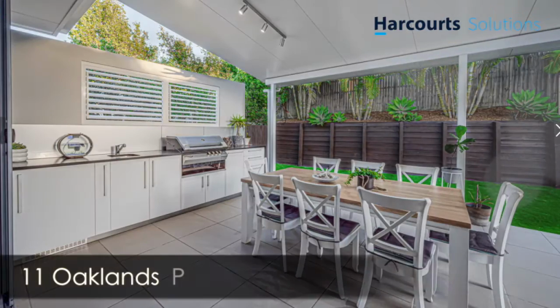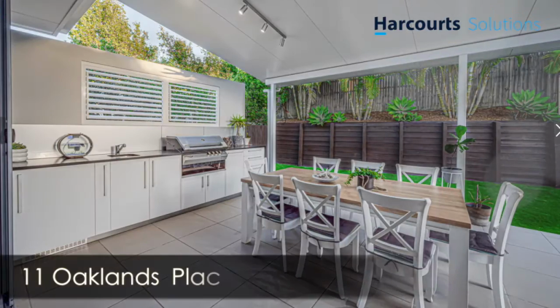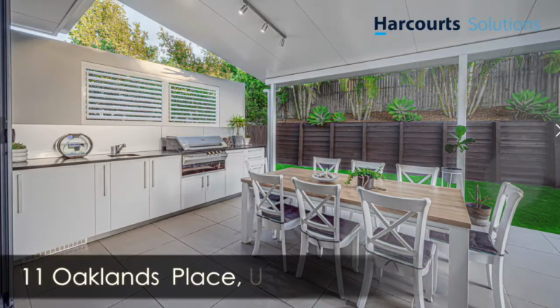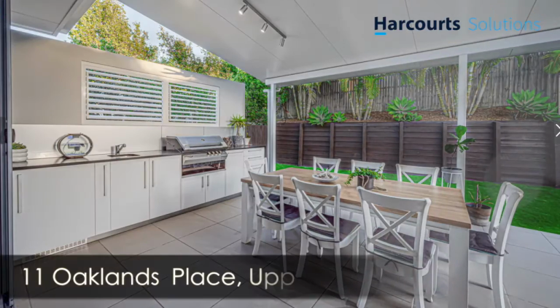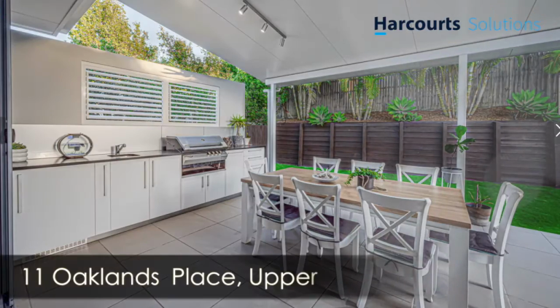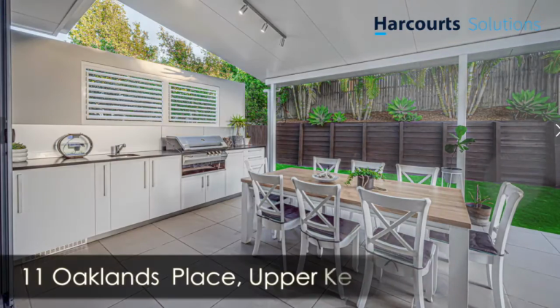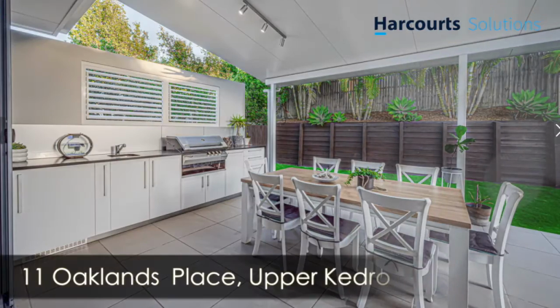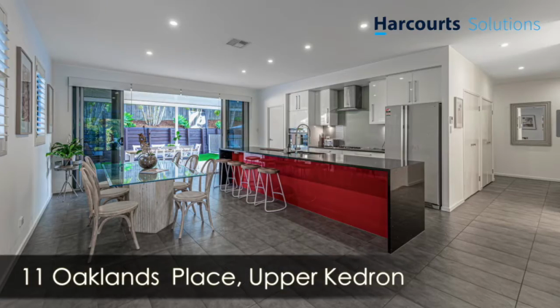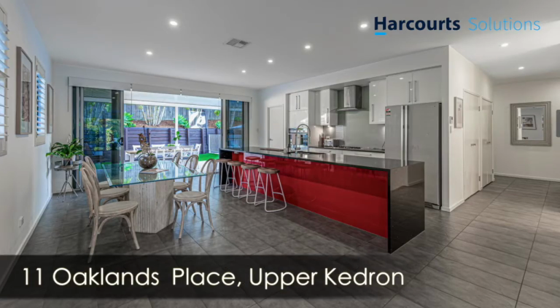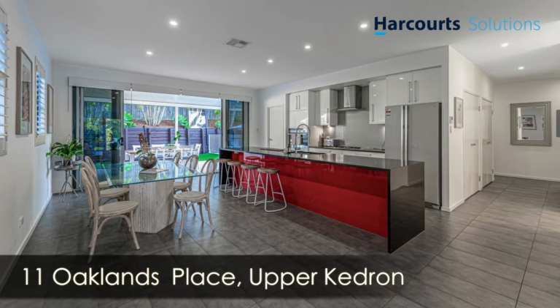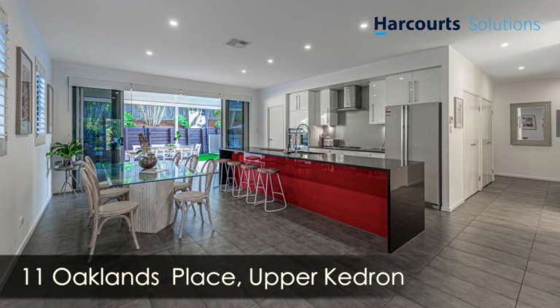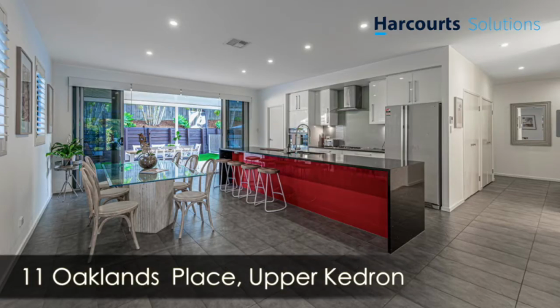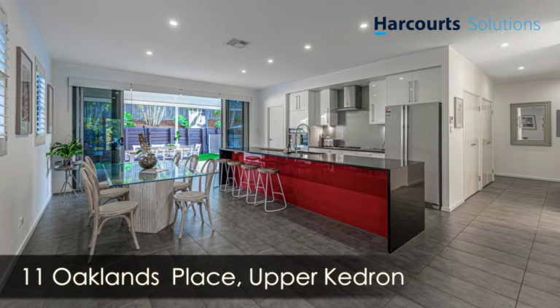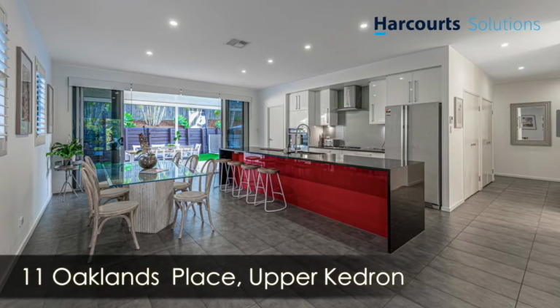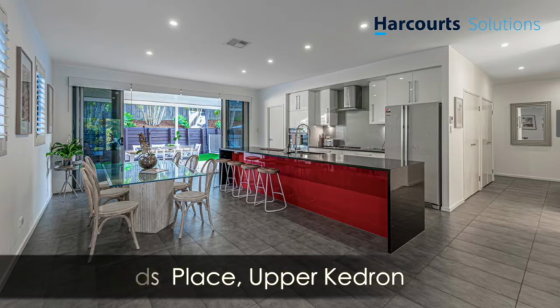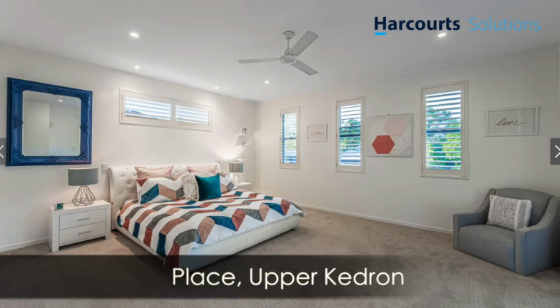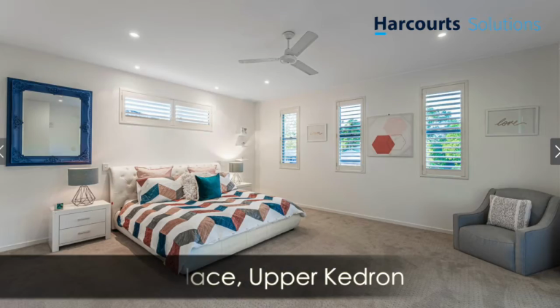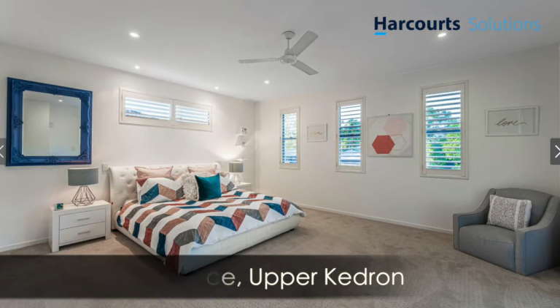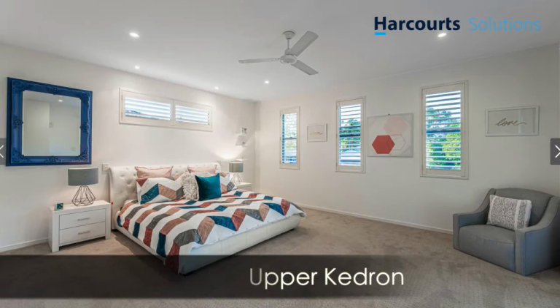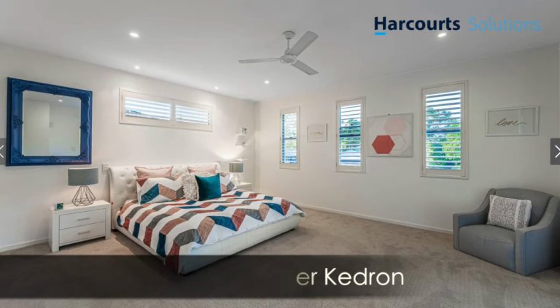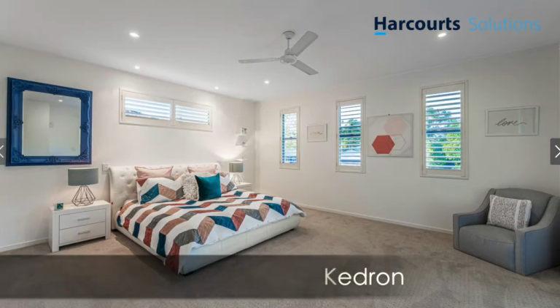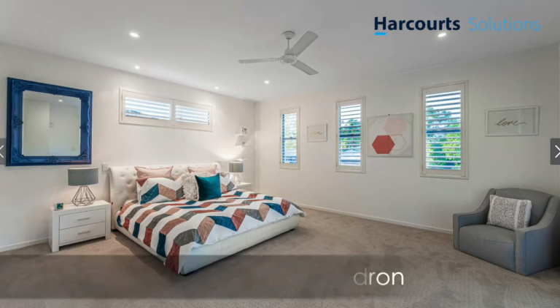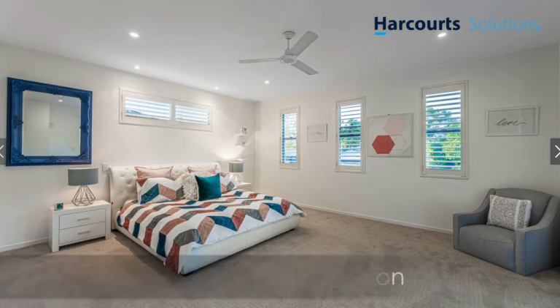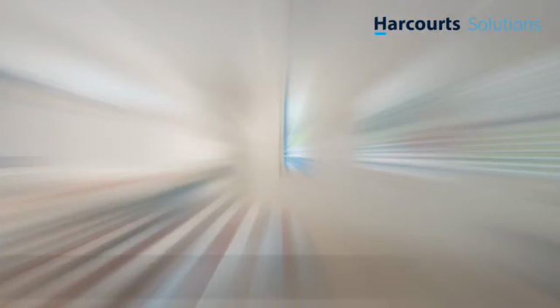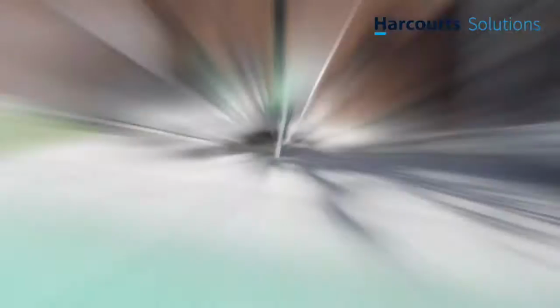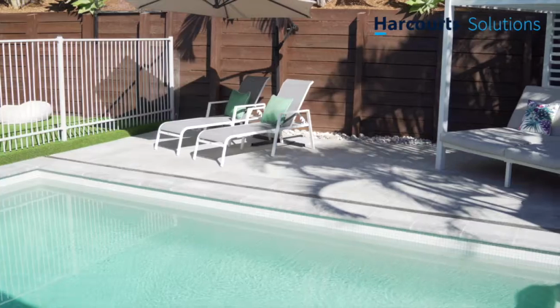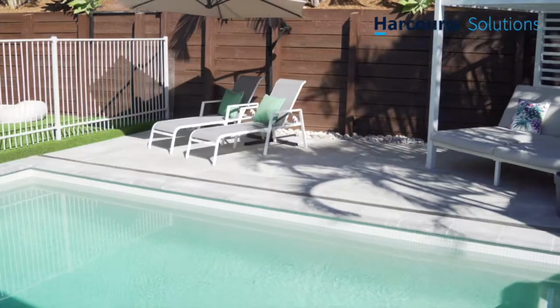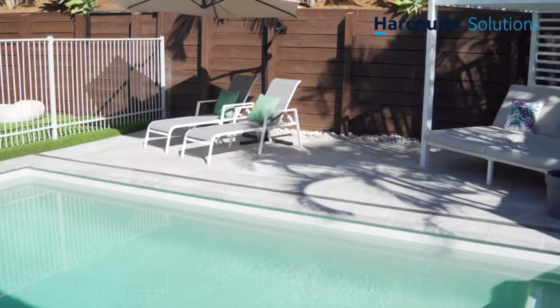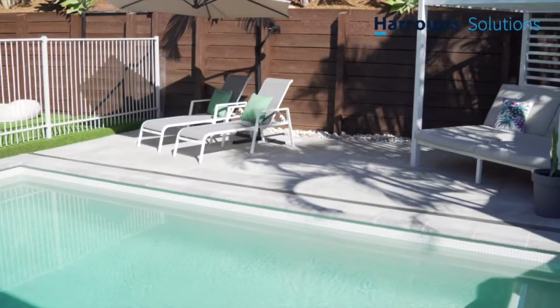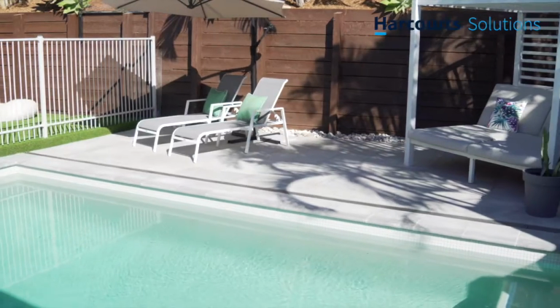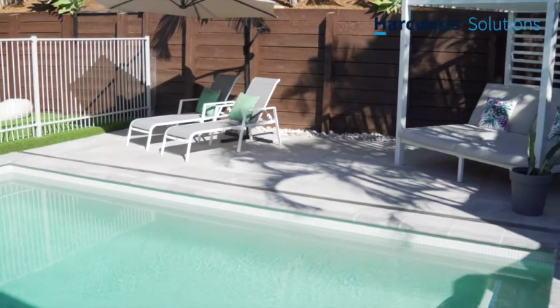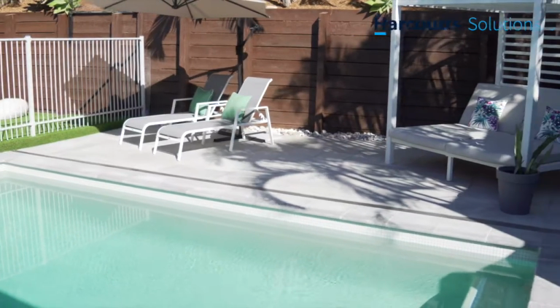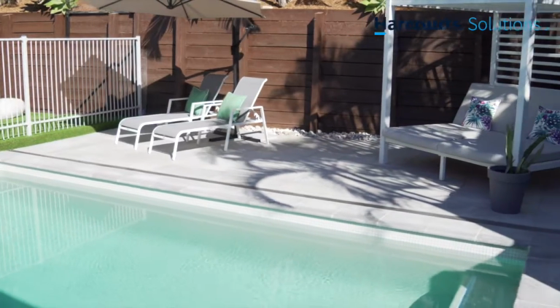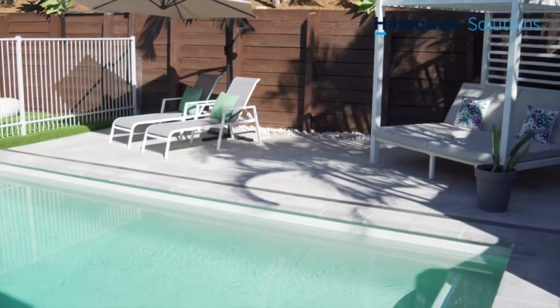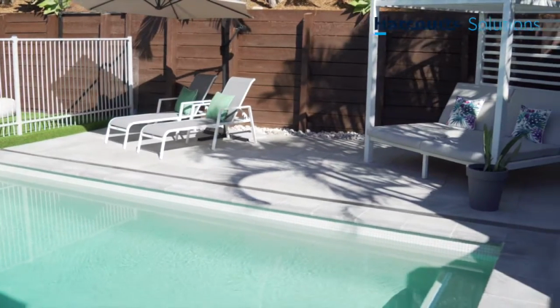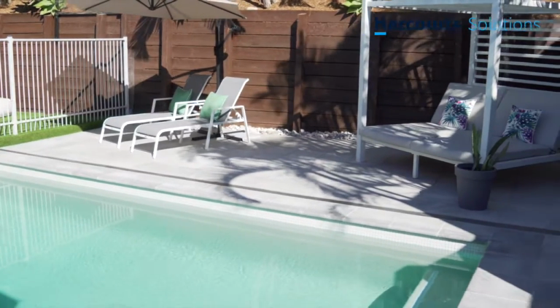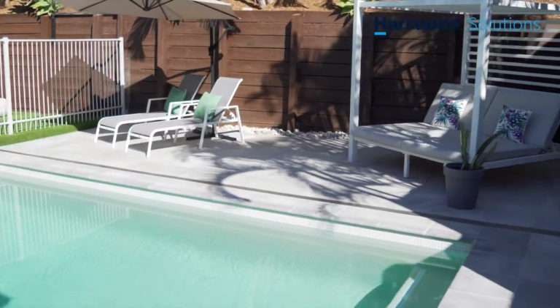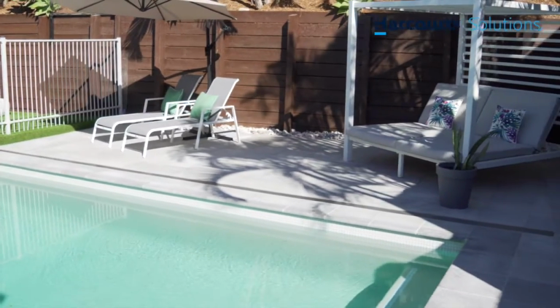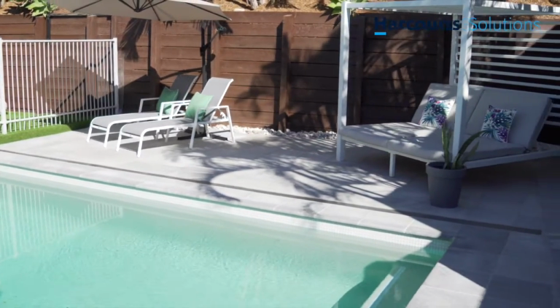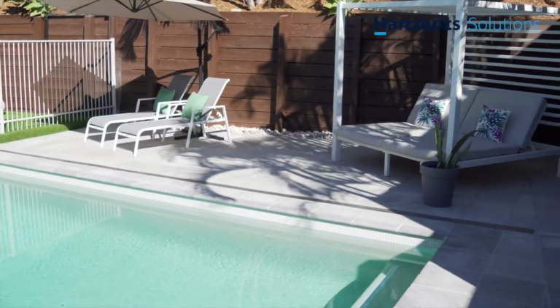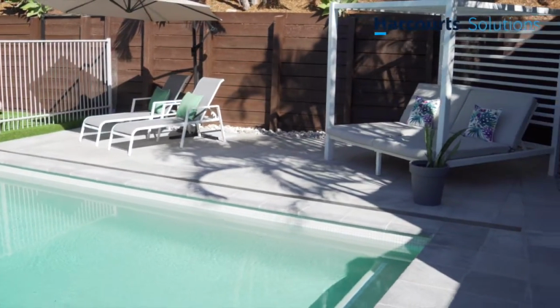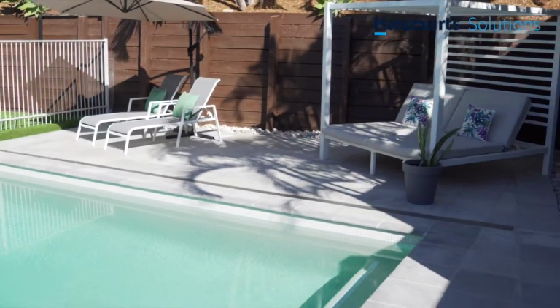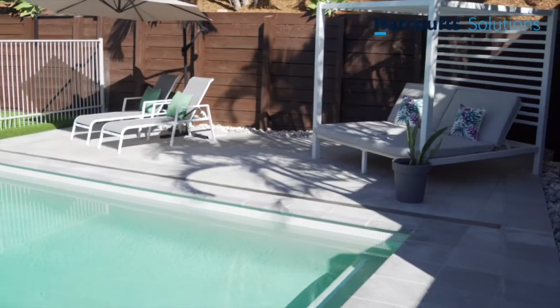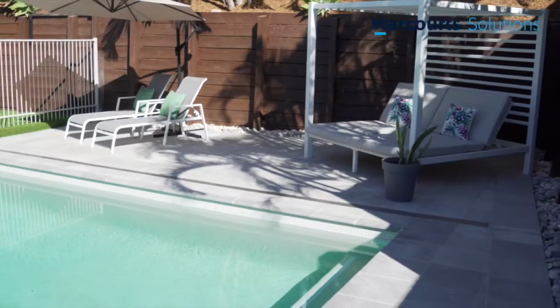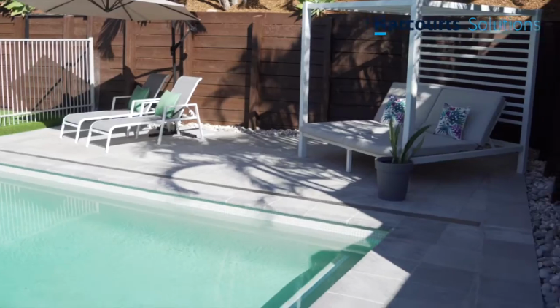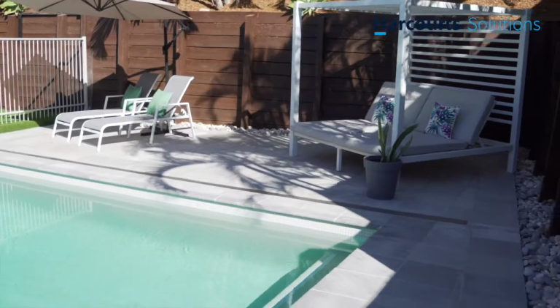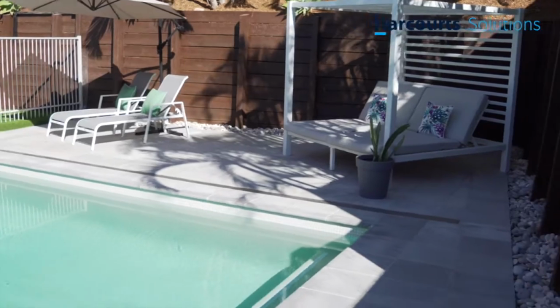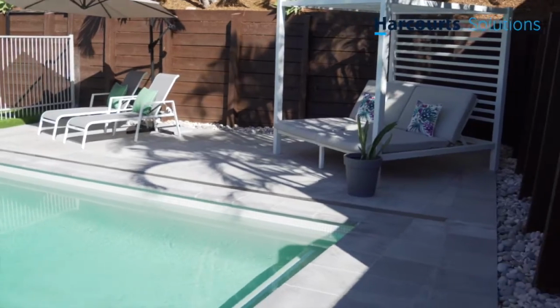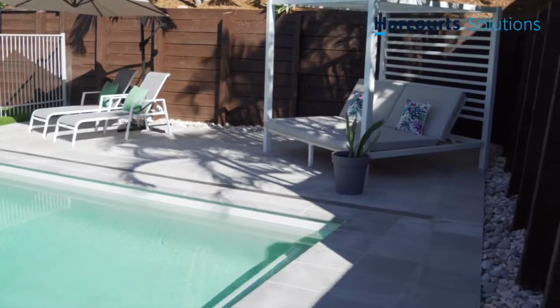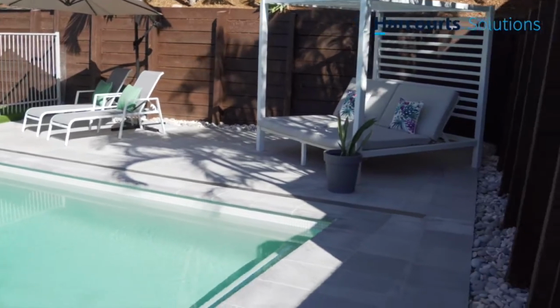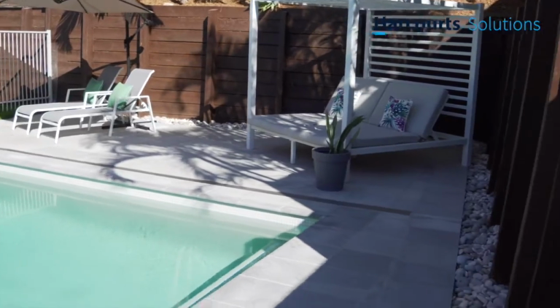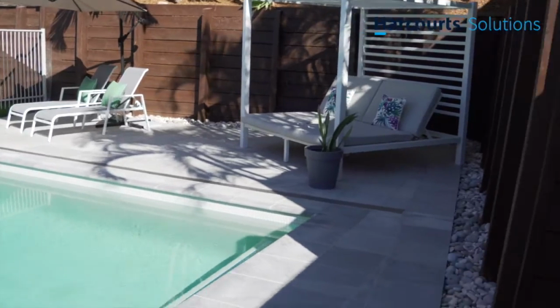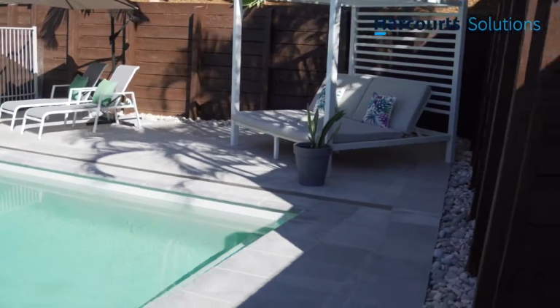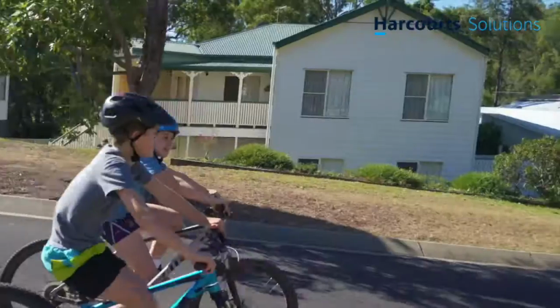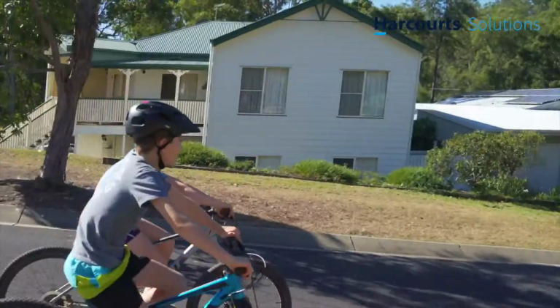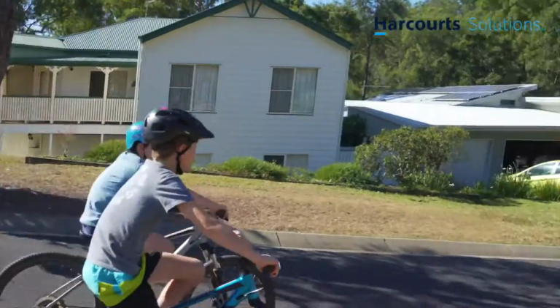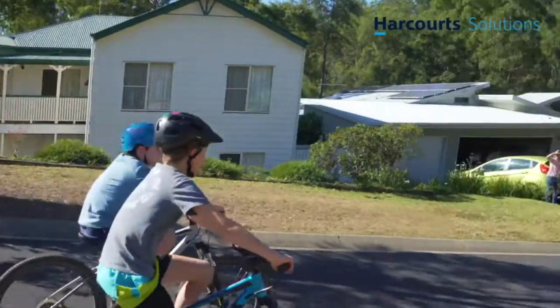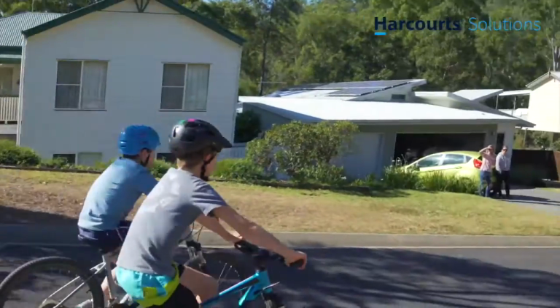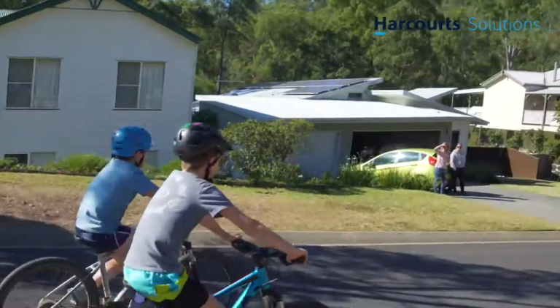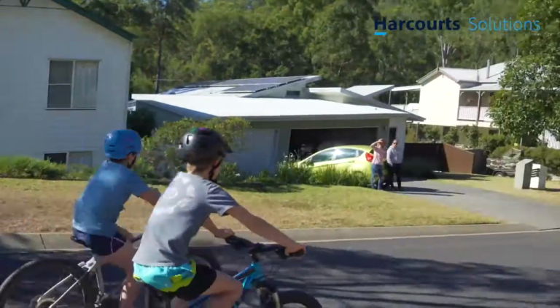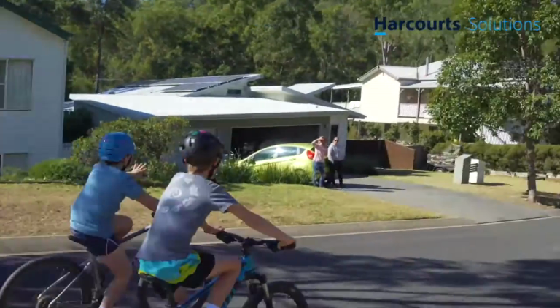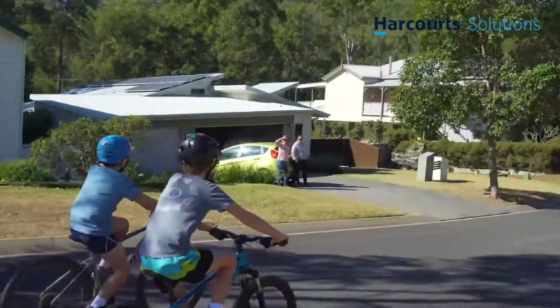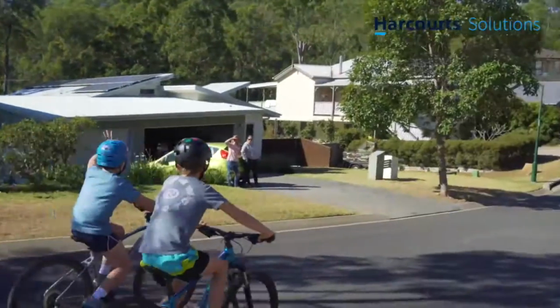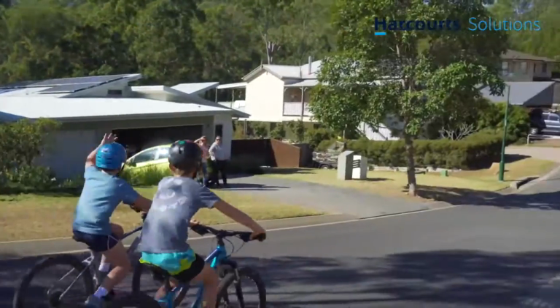Space, style, sophistication. Want to enjoy a true family entertainer while feeling like you're on holidays?